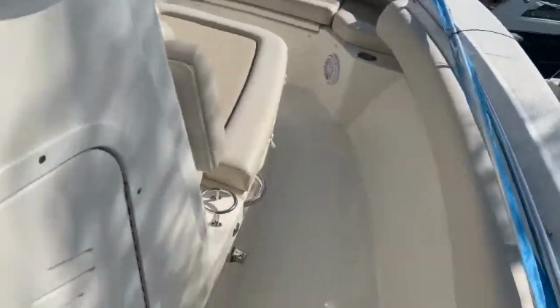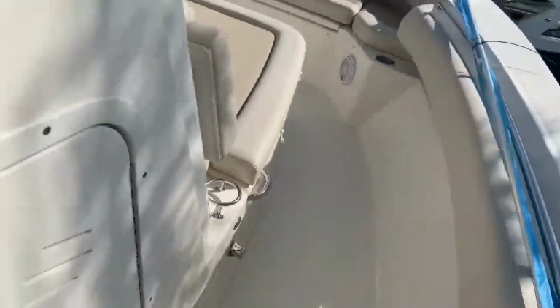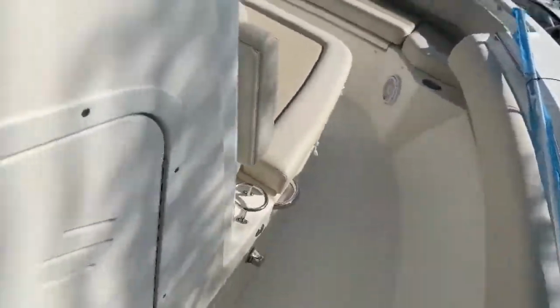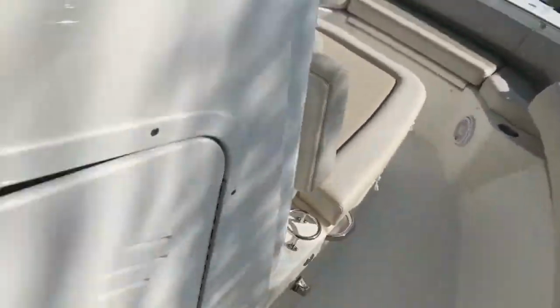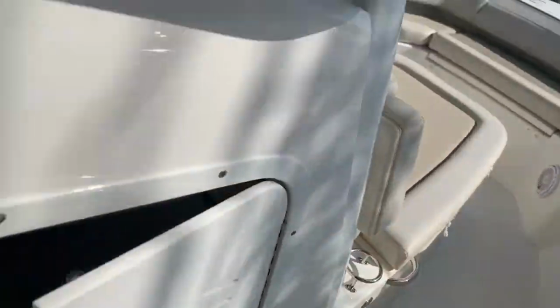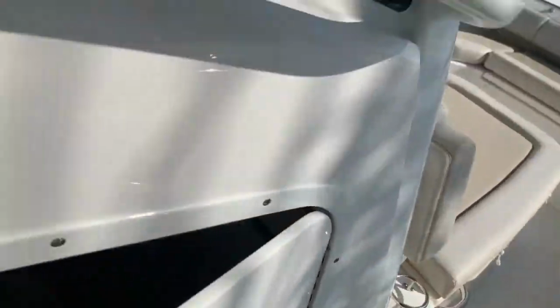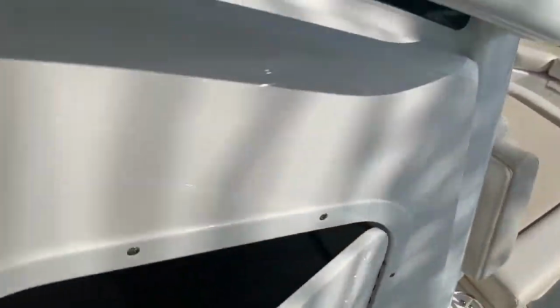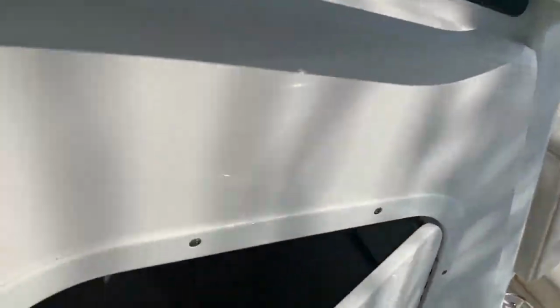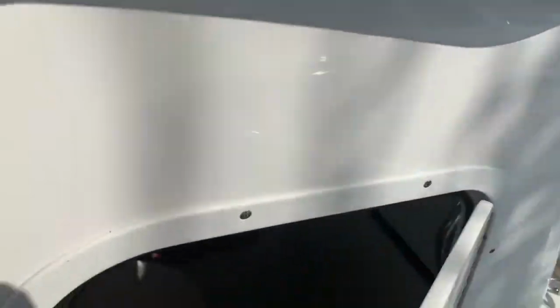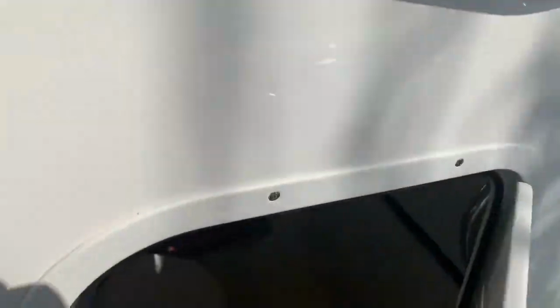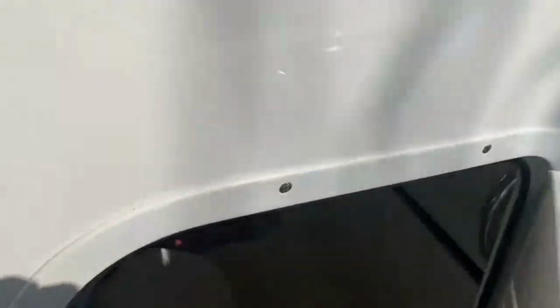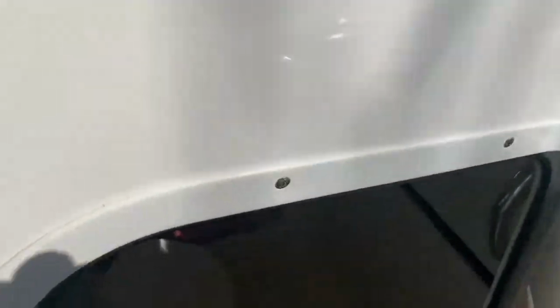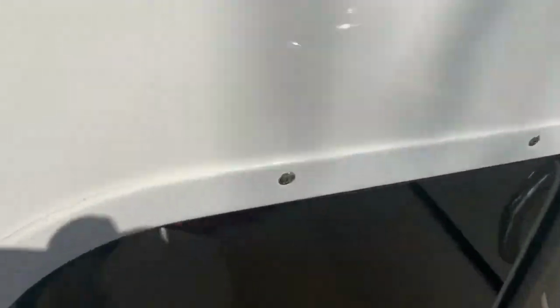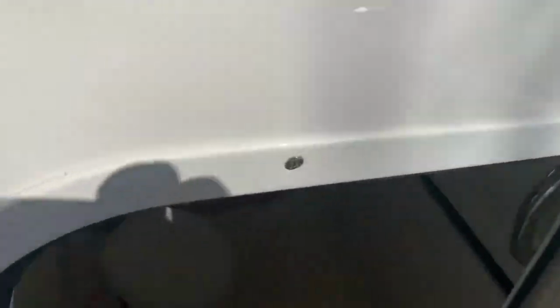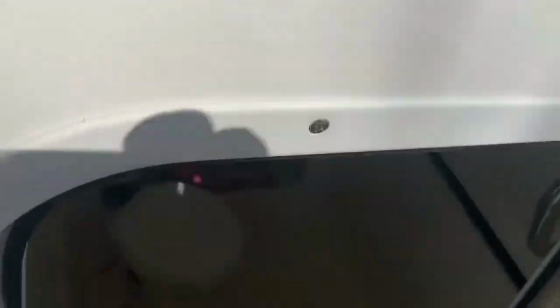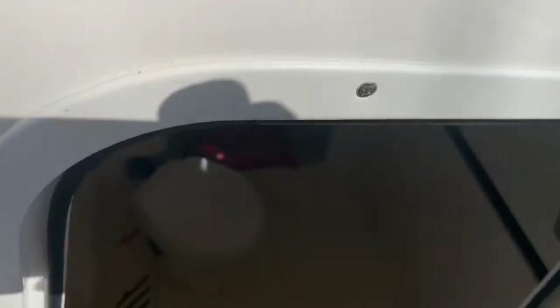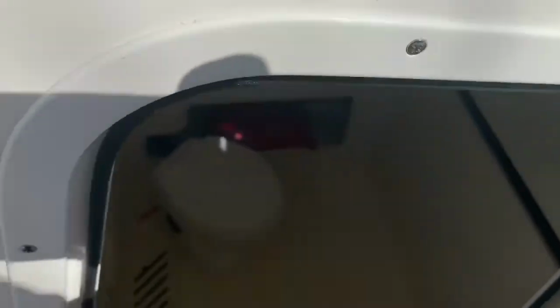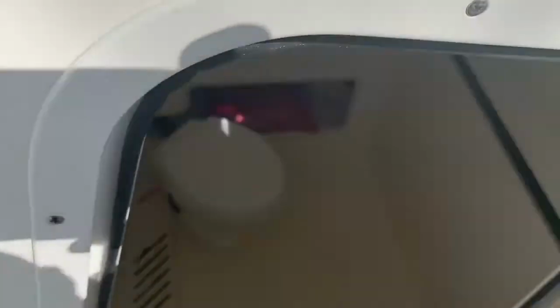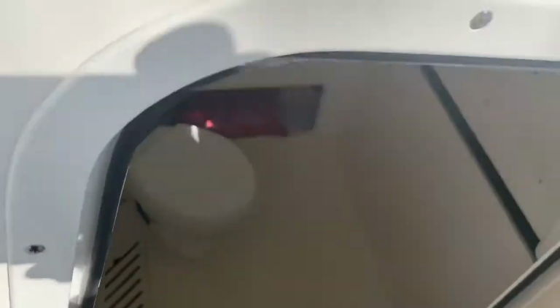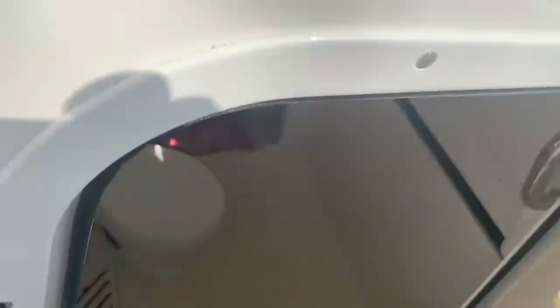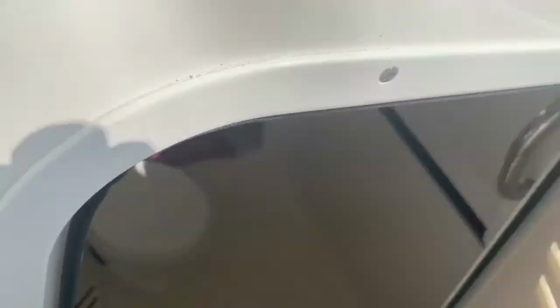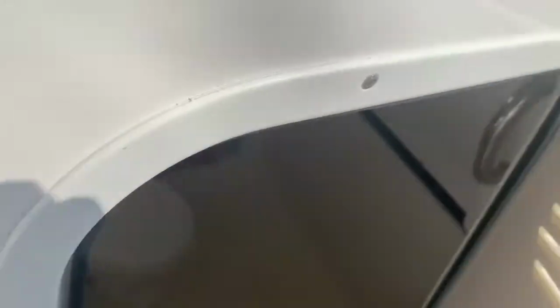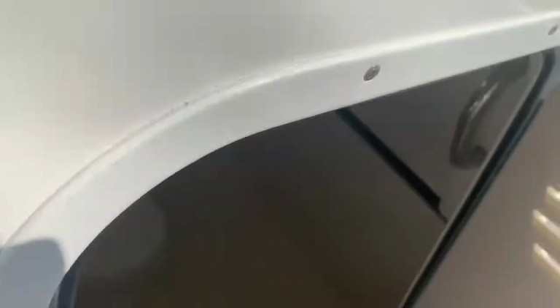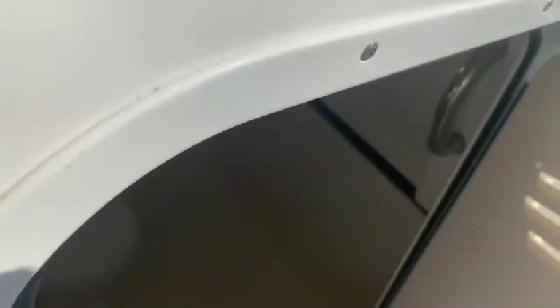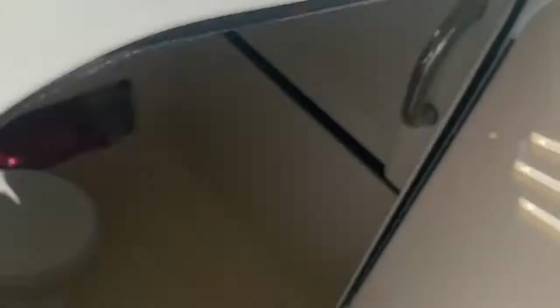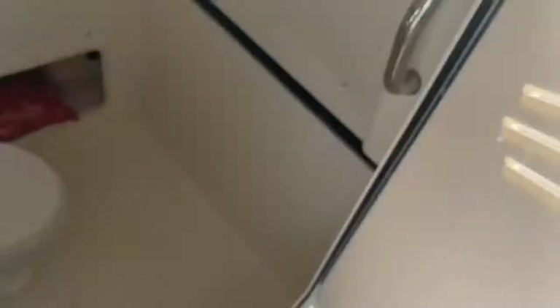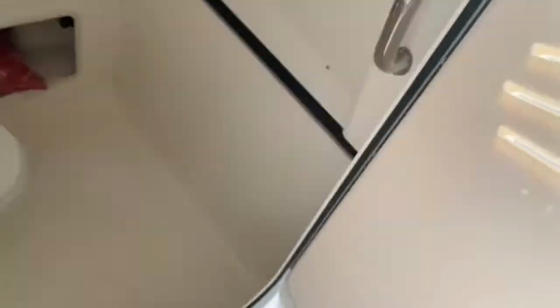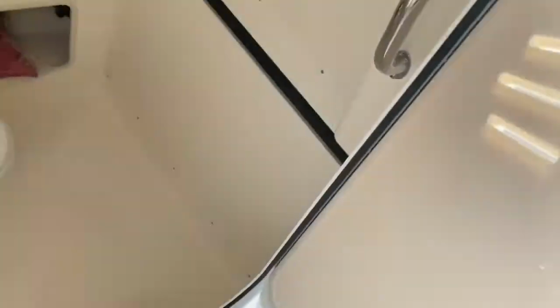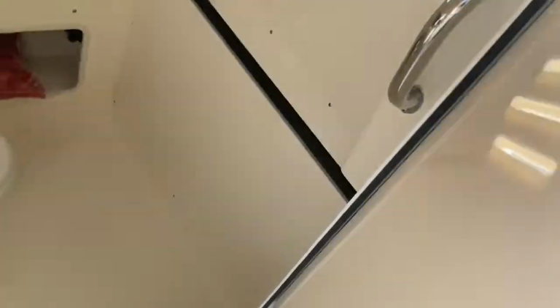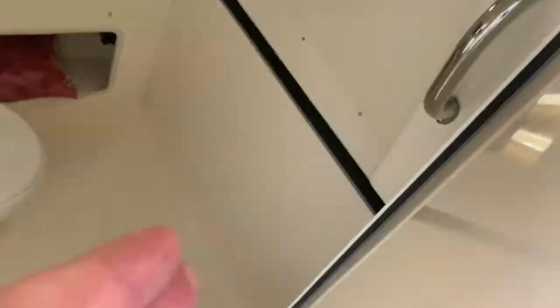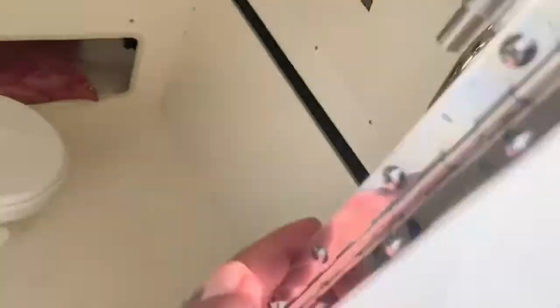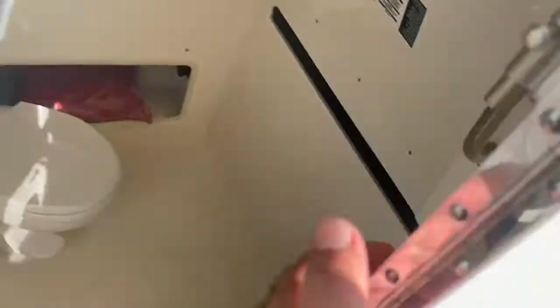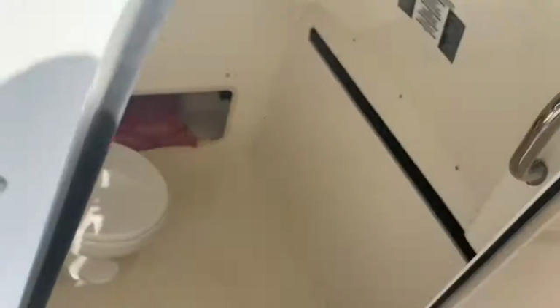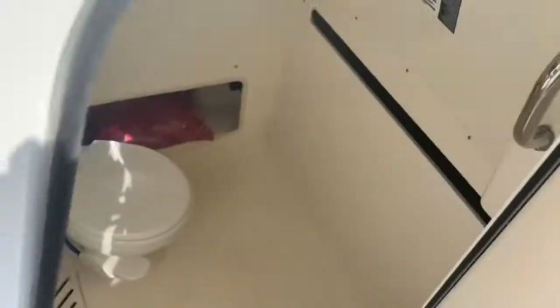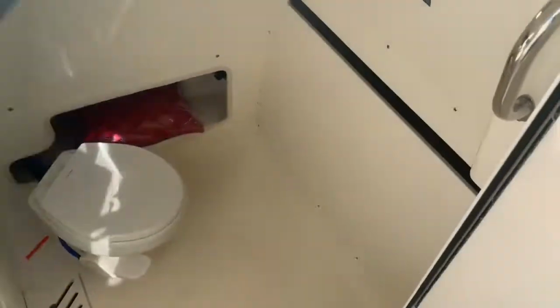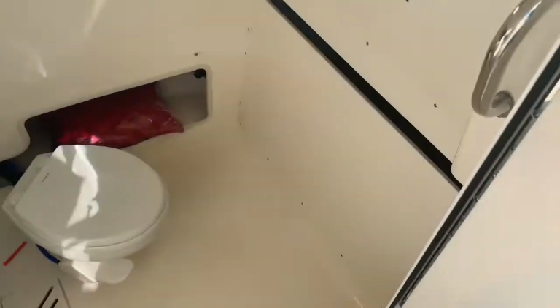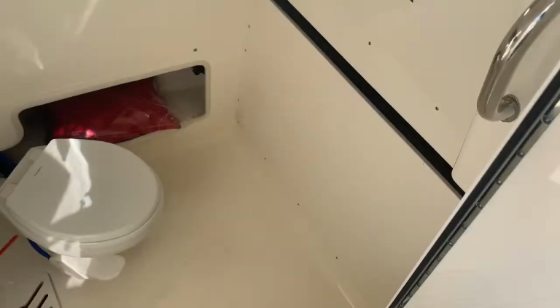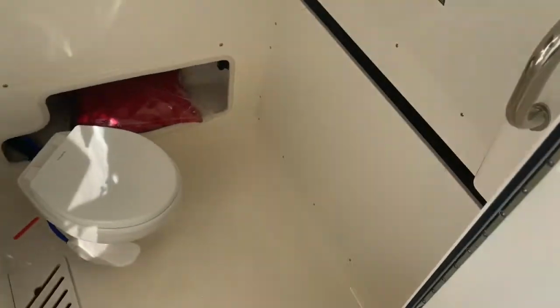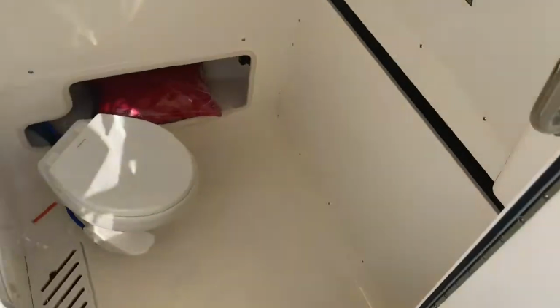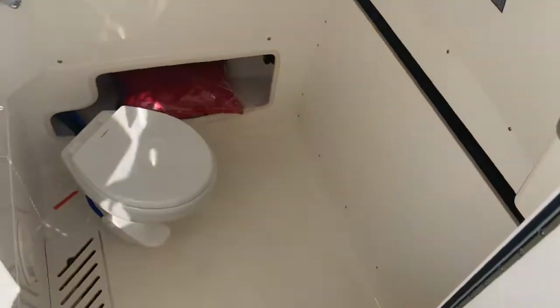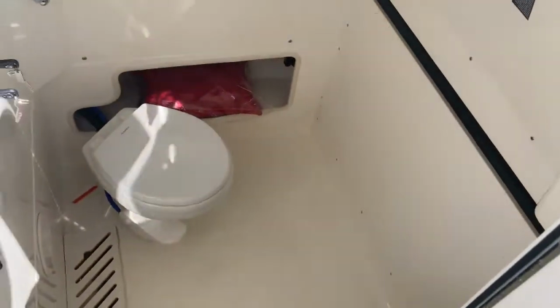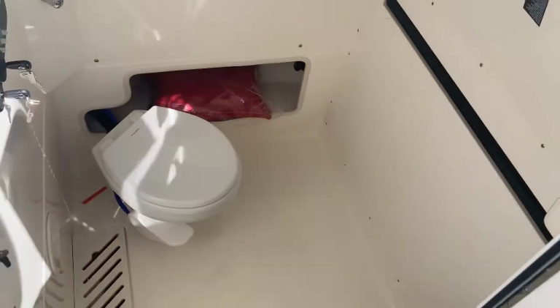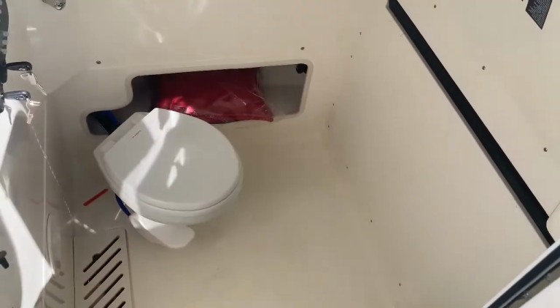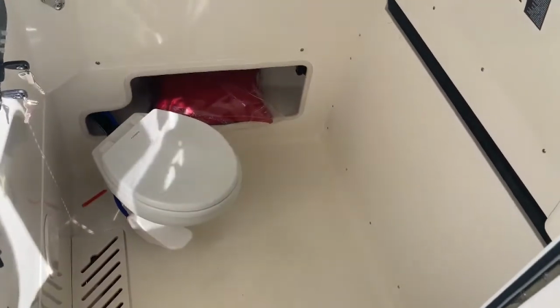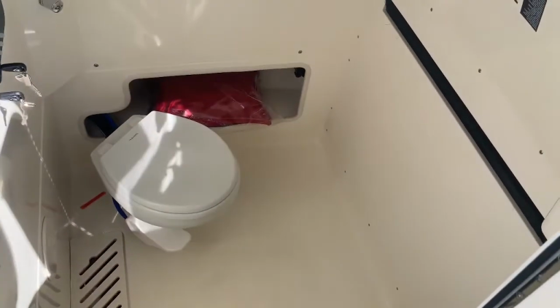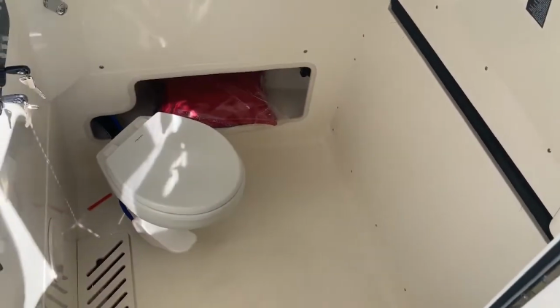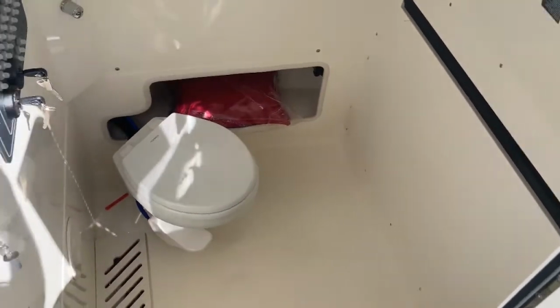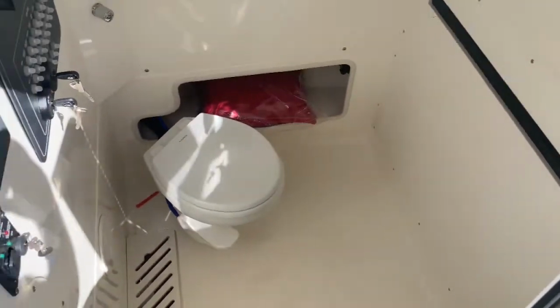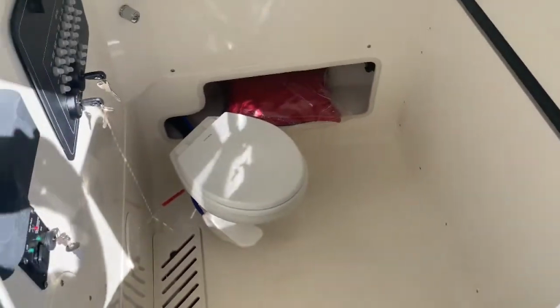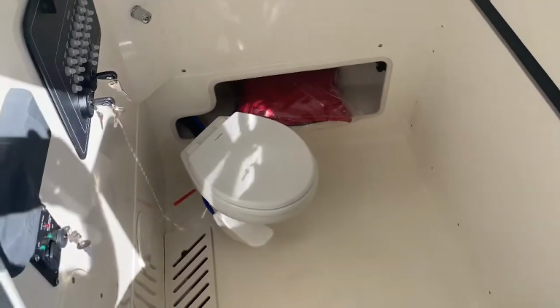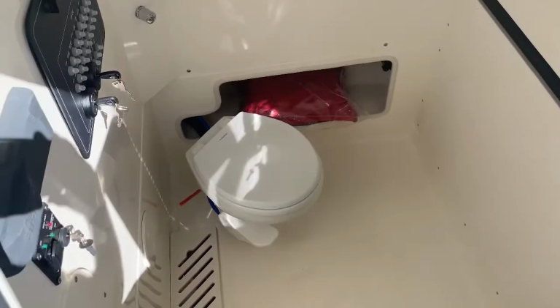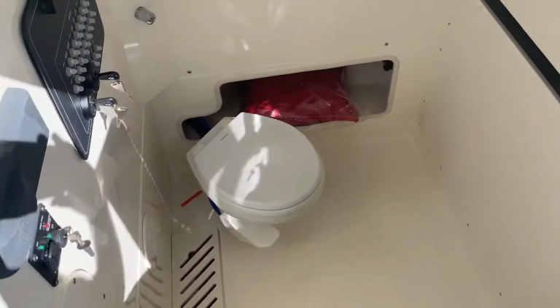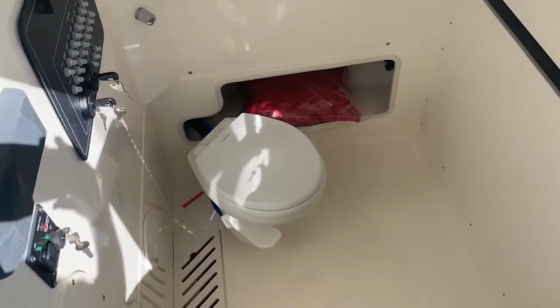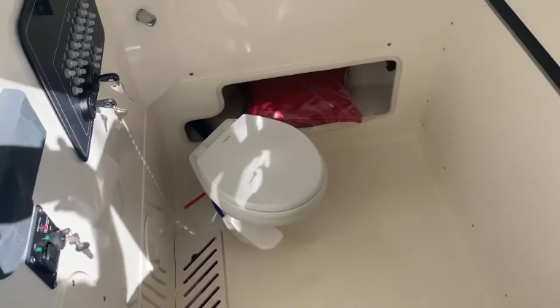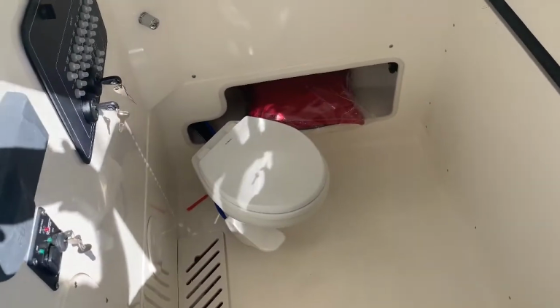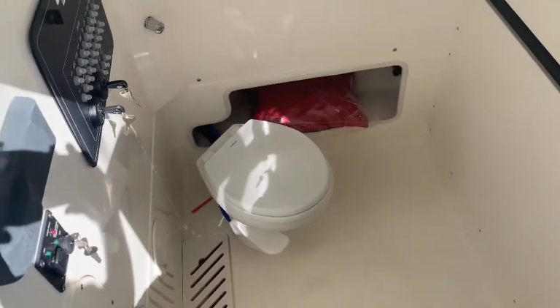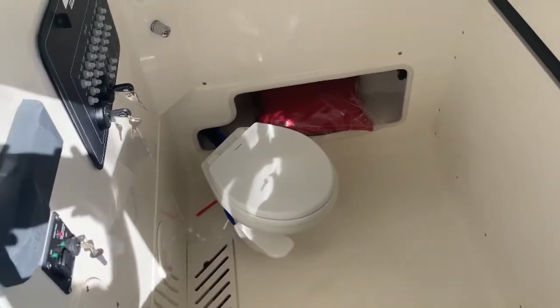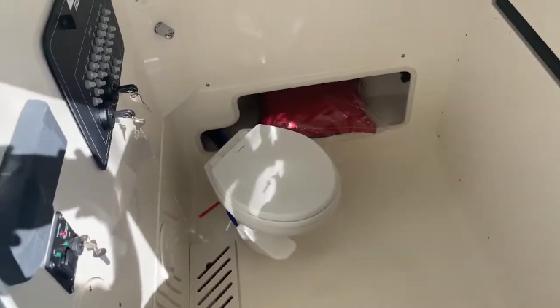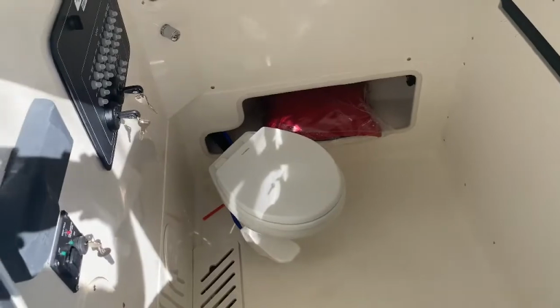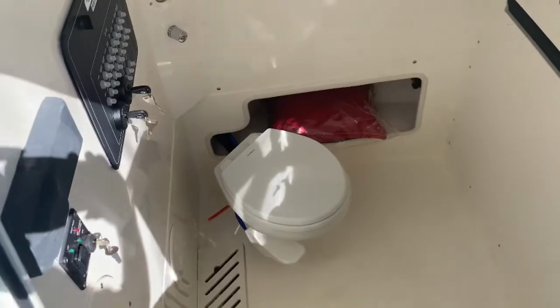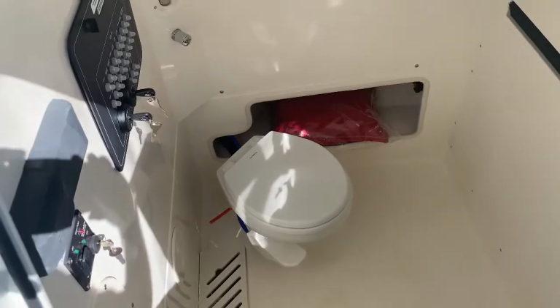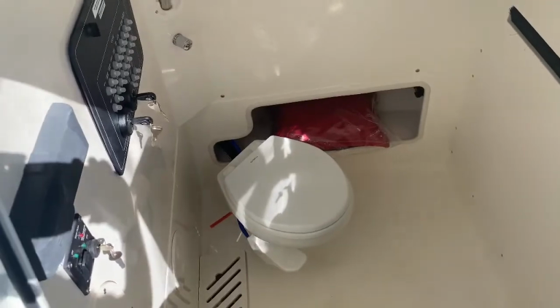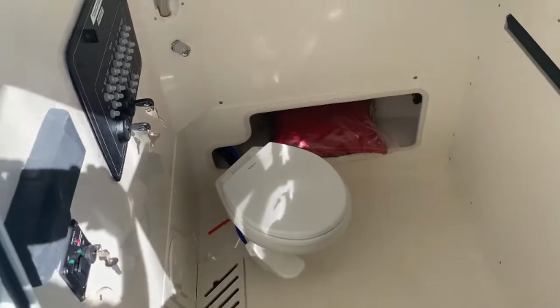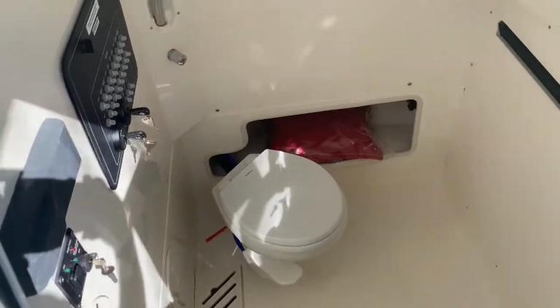There's a large head area with a Vacu-flush toilet and holding tank overboard discharge.